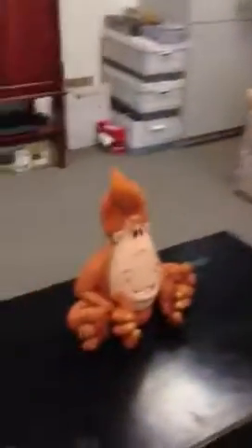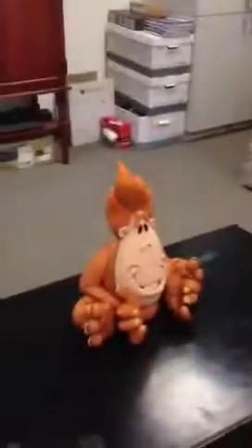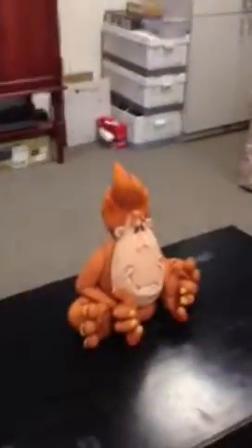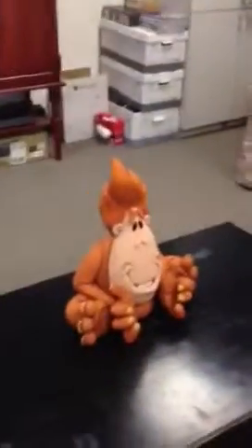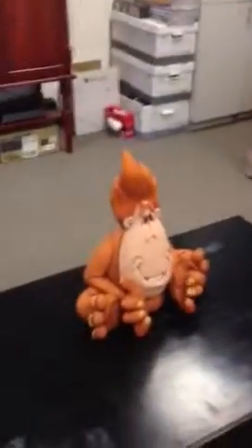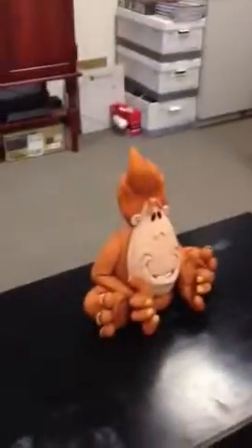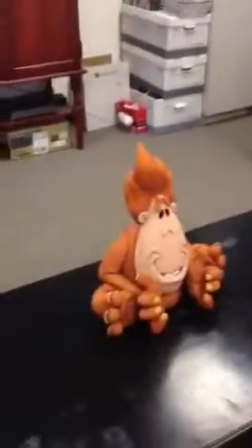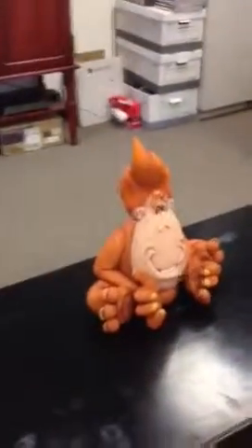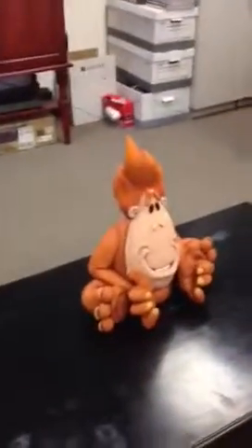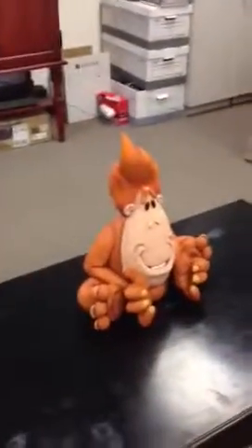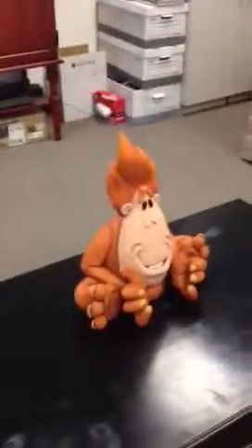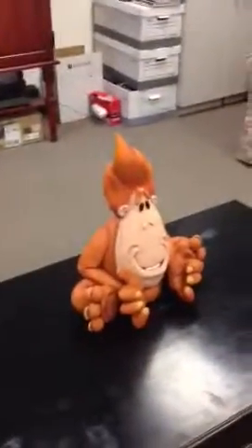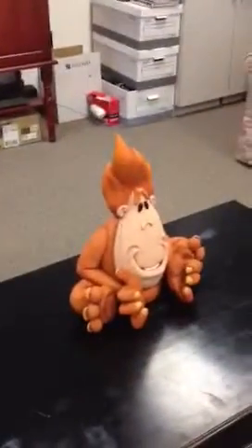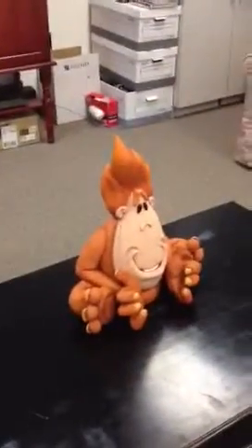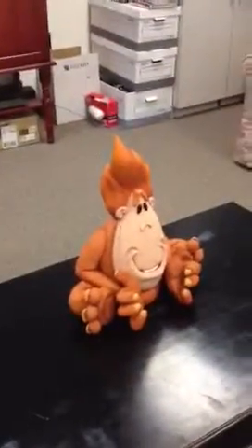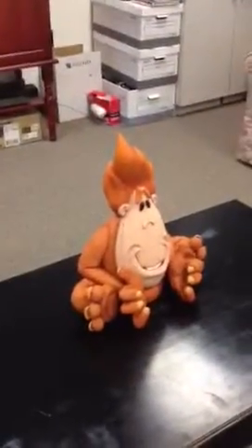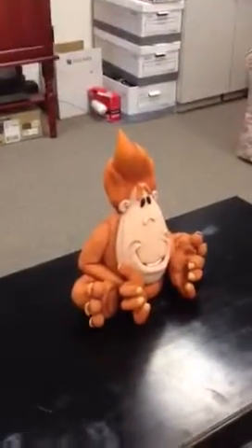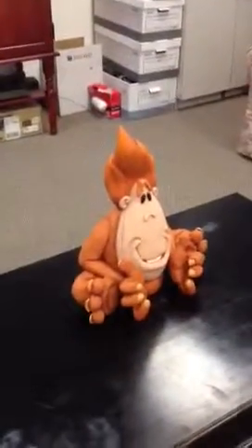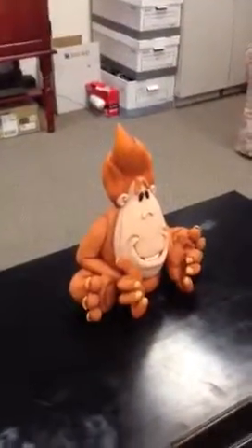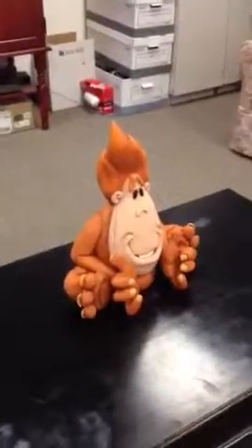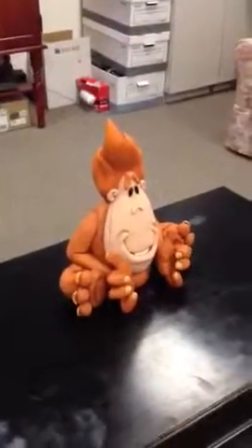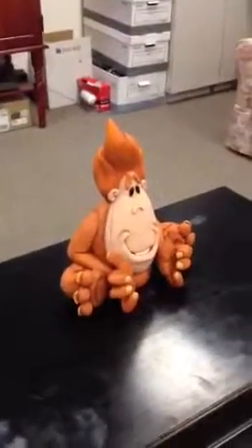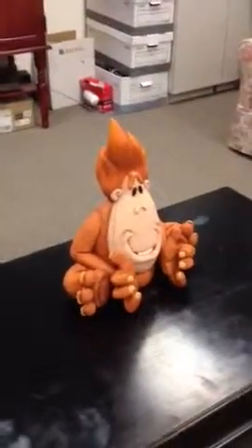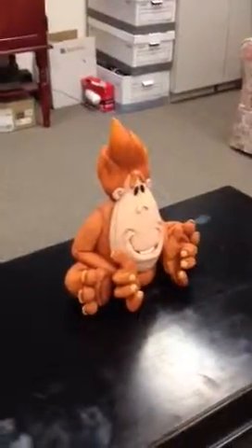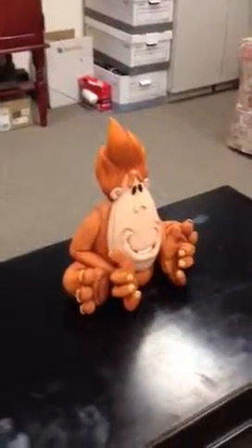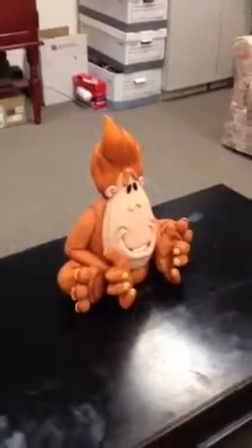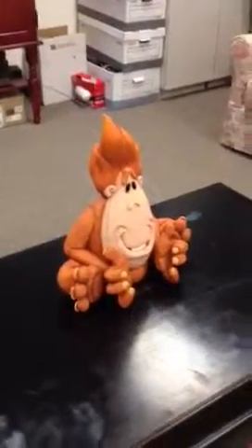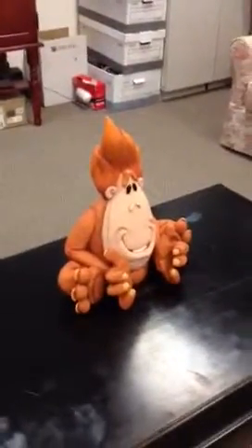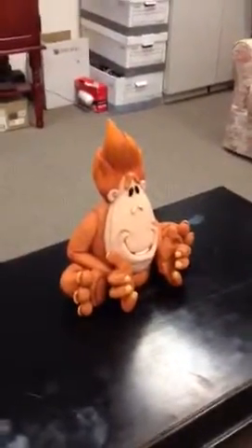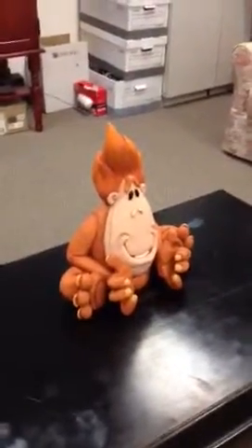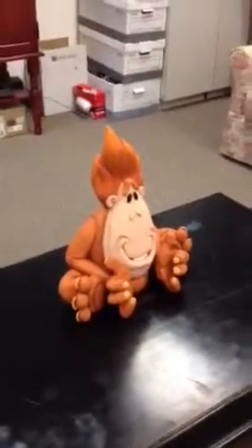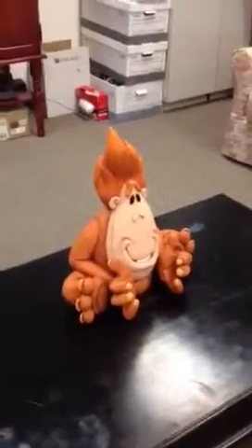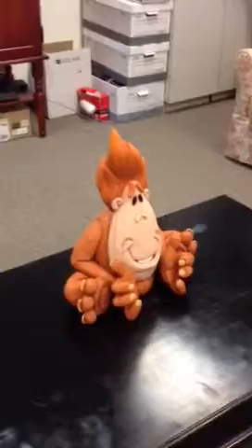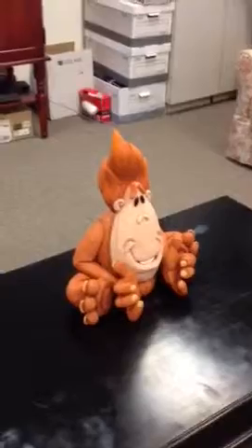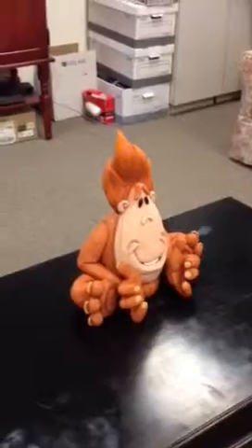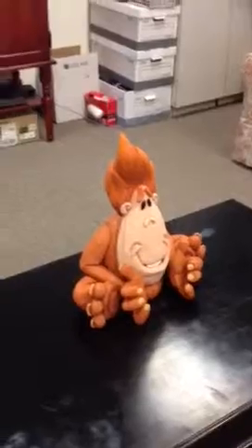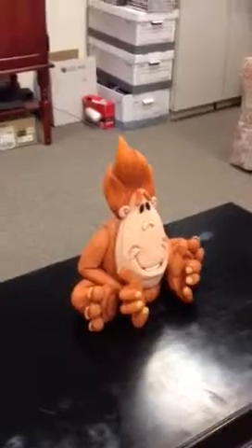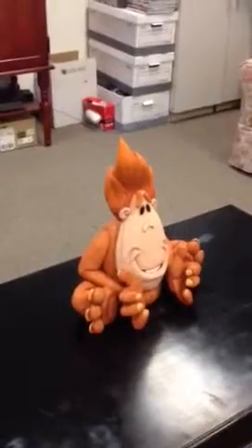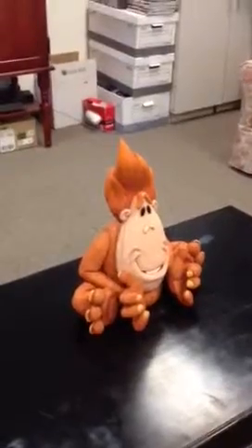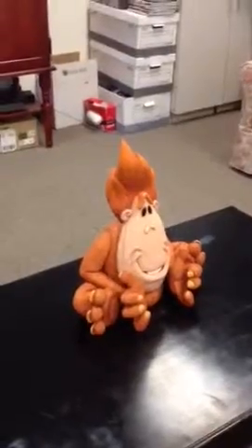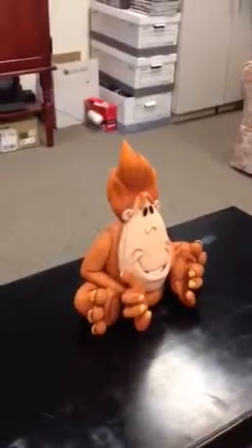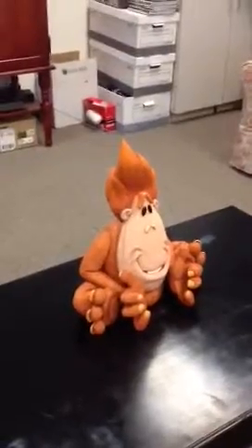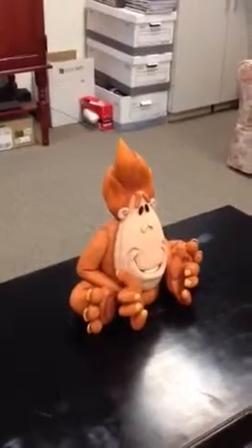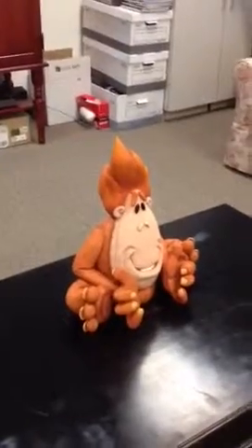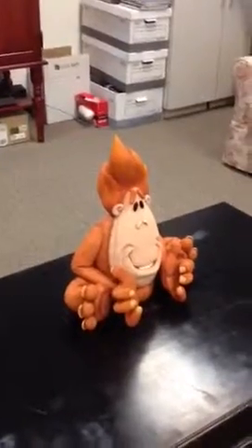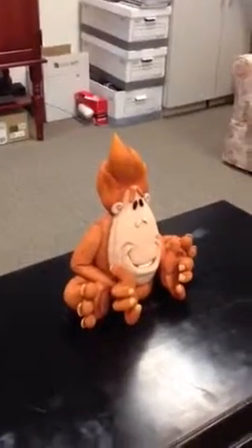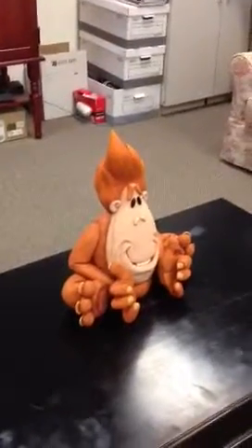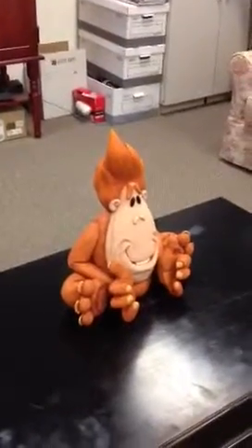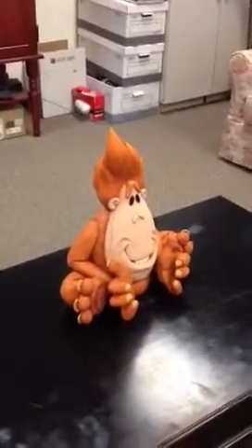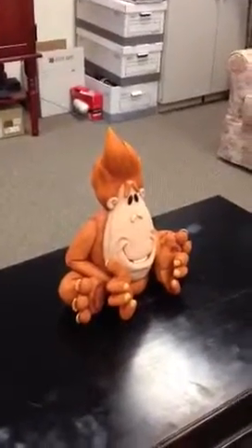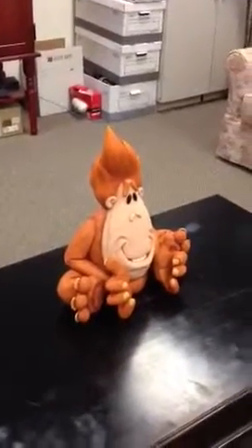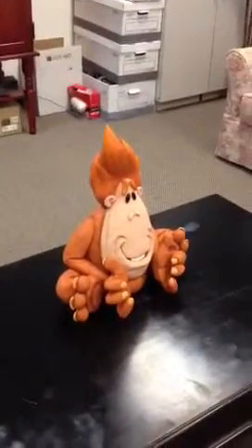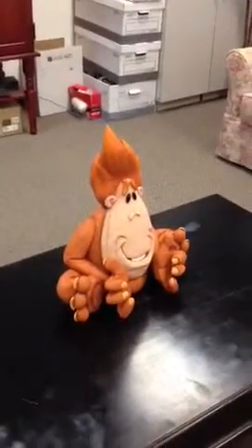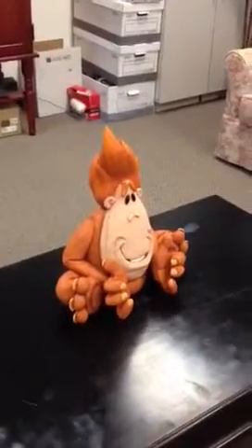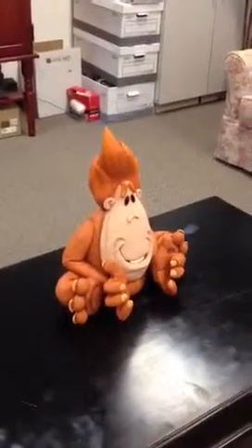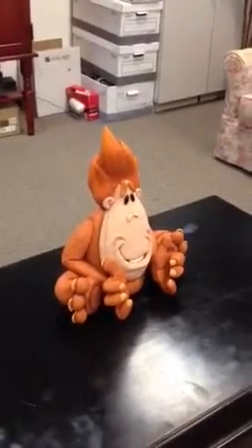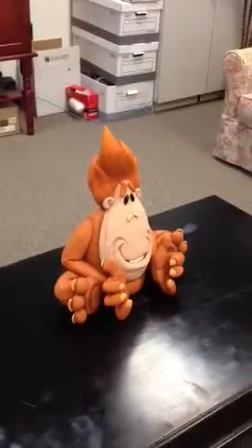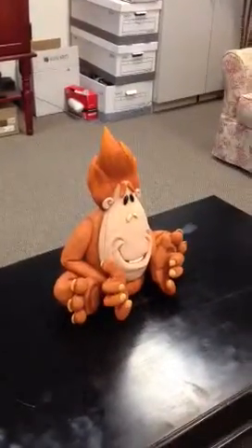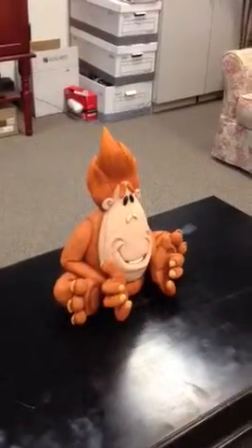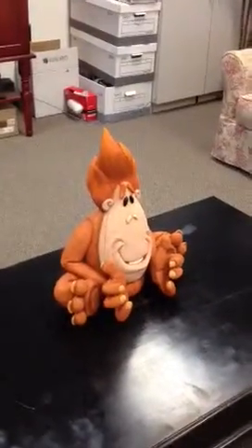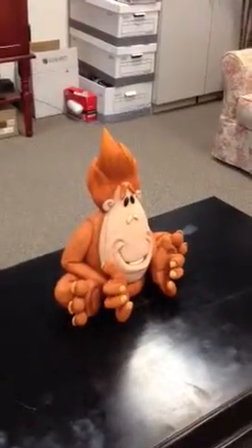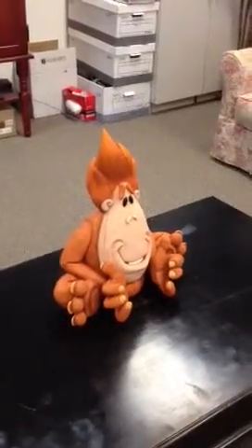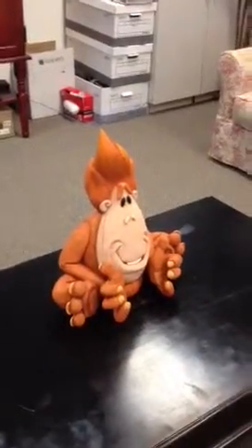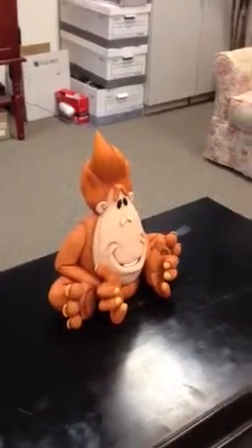Right now he is a hard model. Of course we want him to become a plush prototype sooner than later.